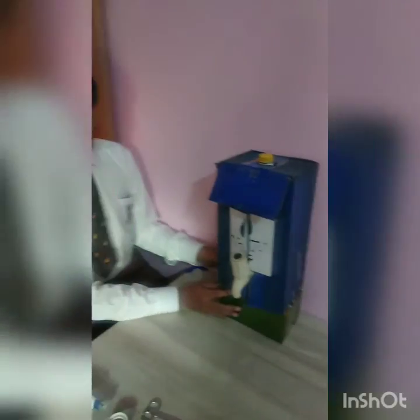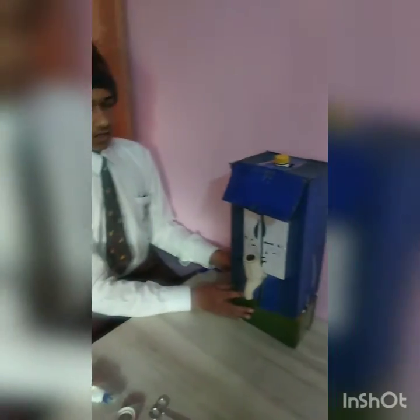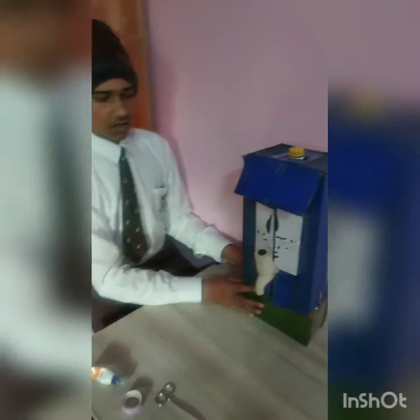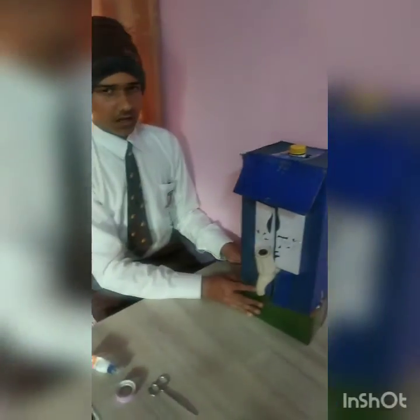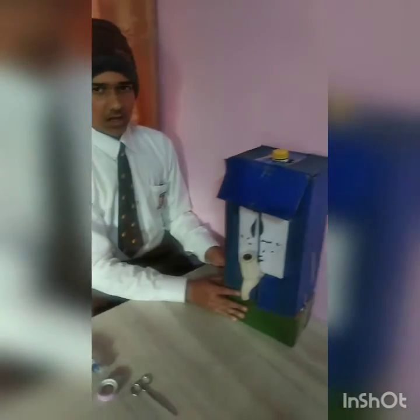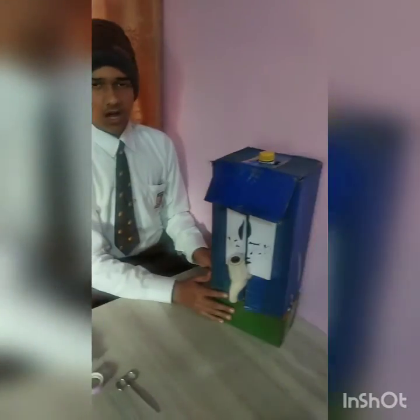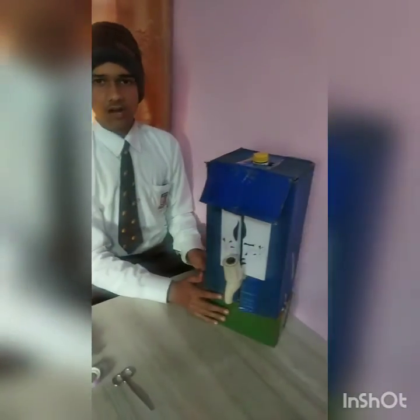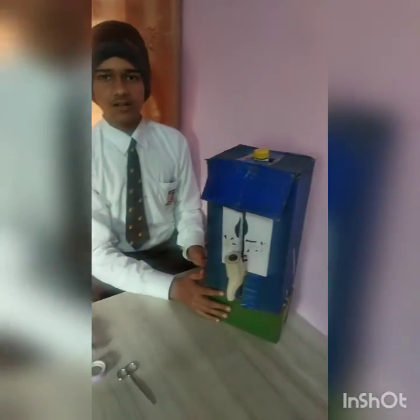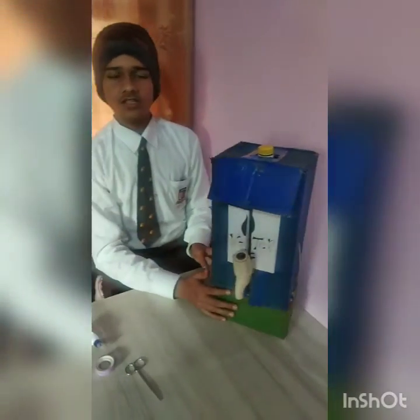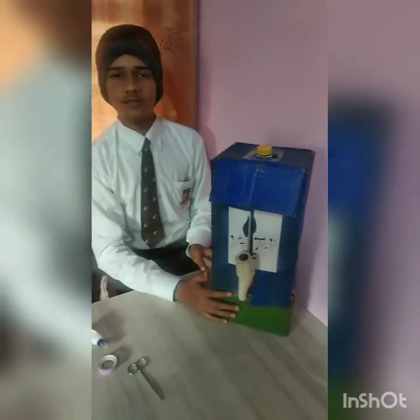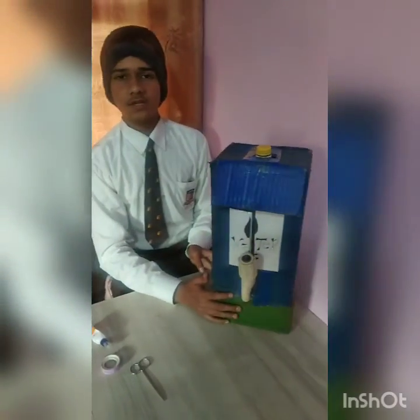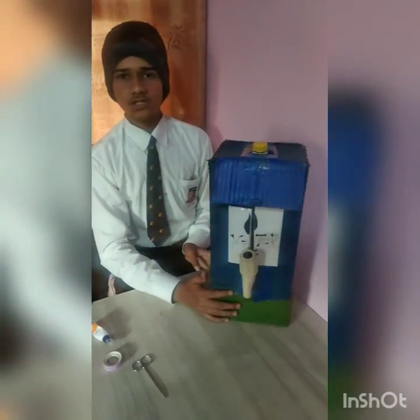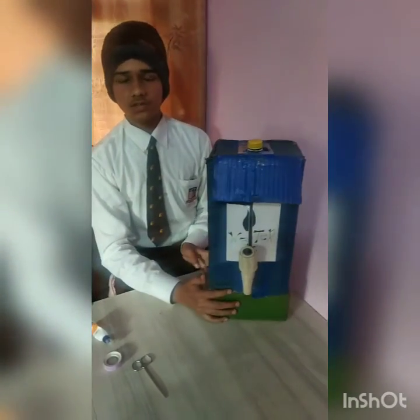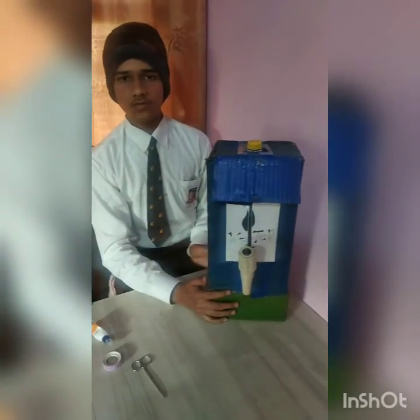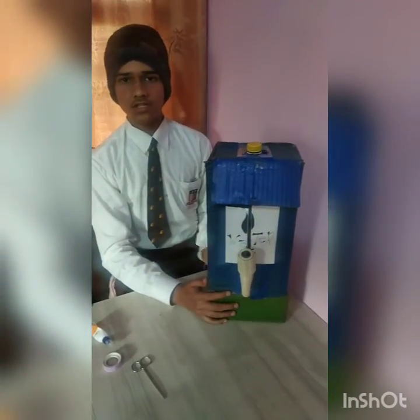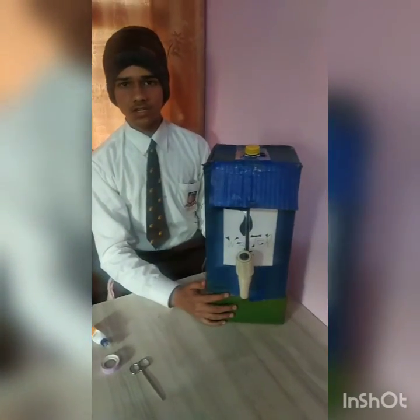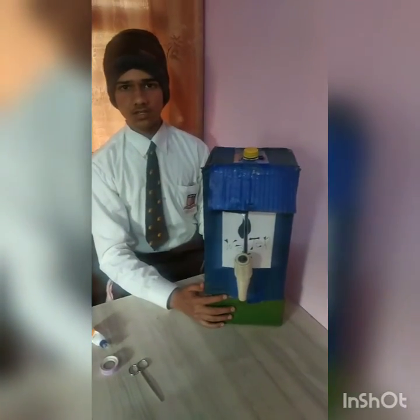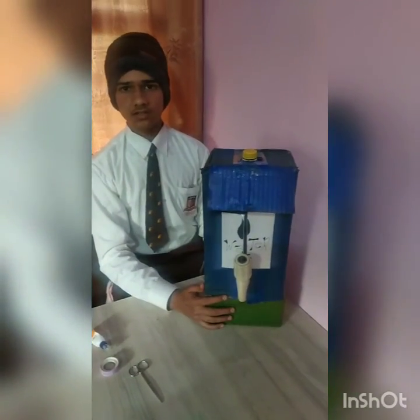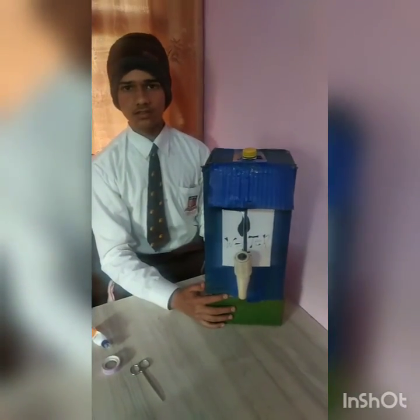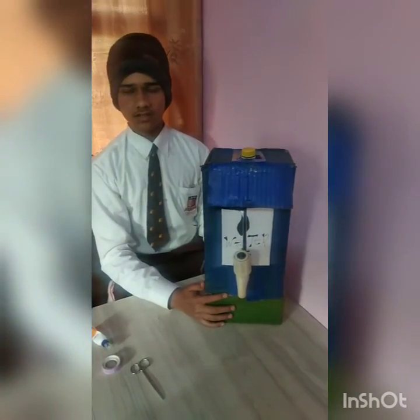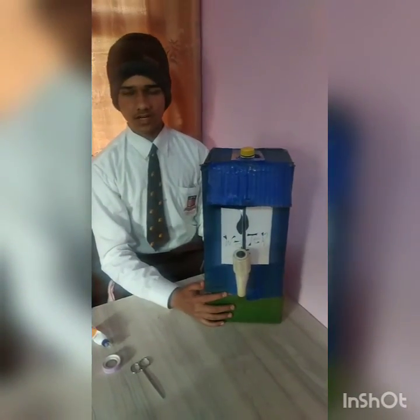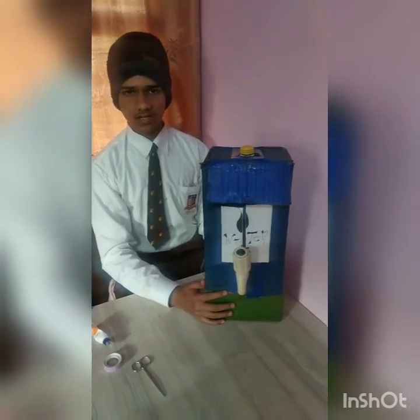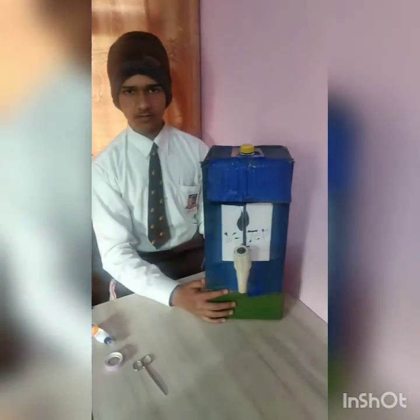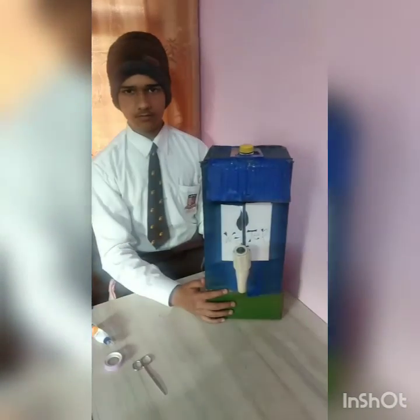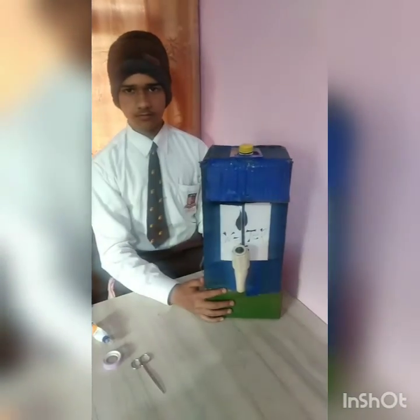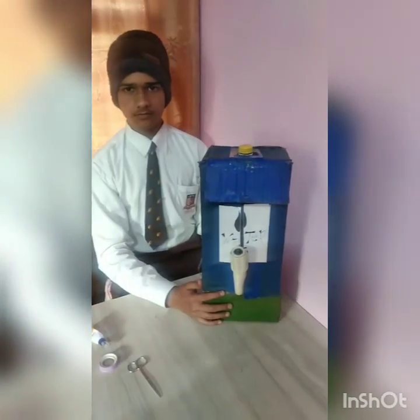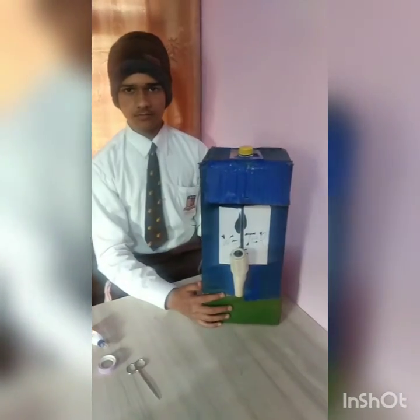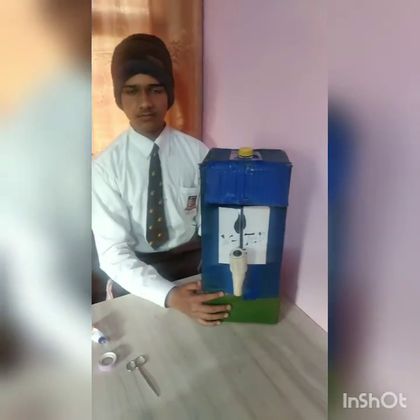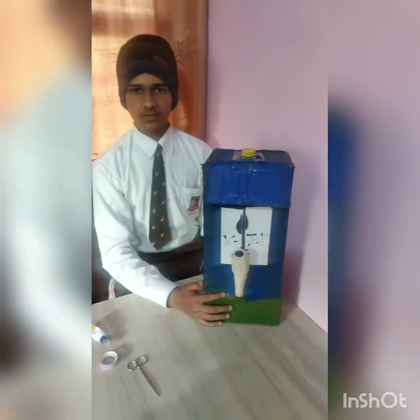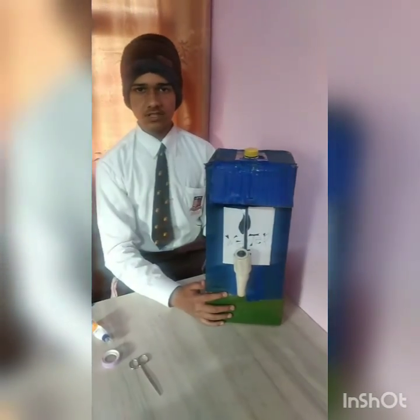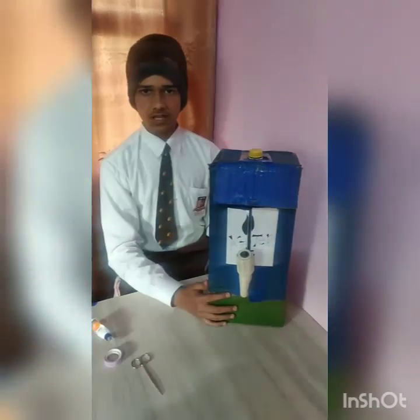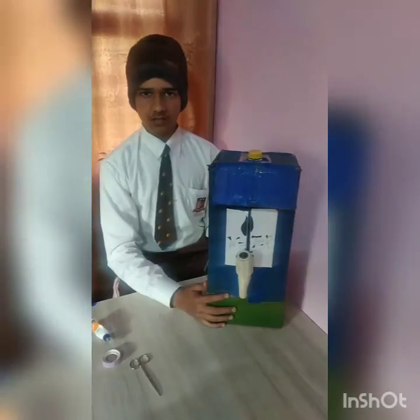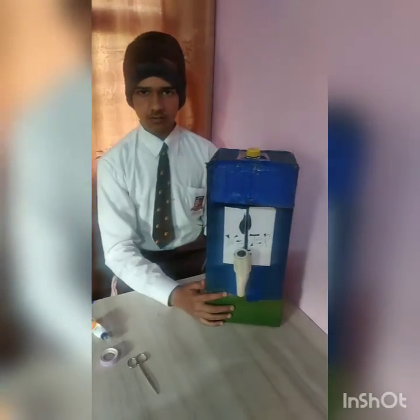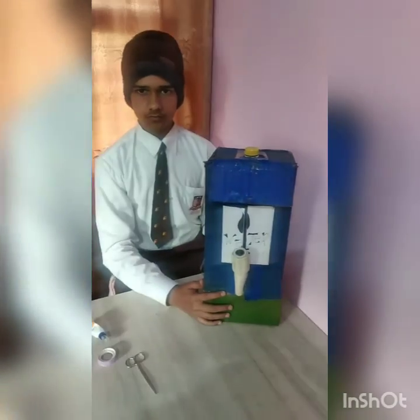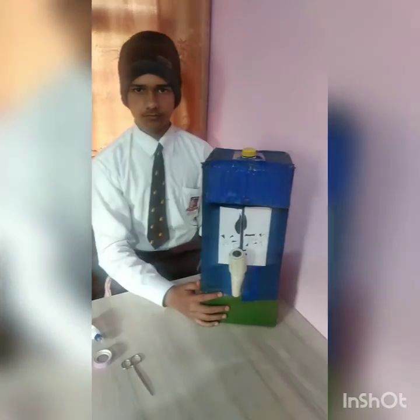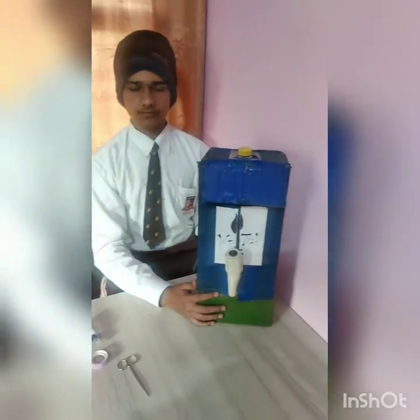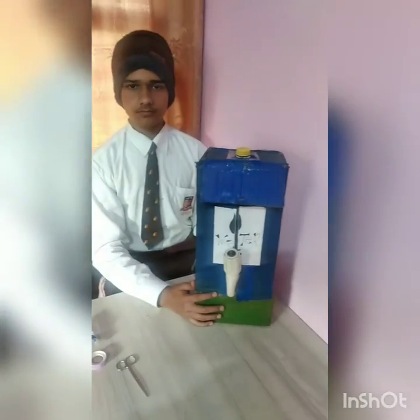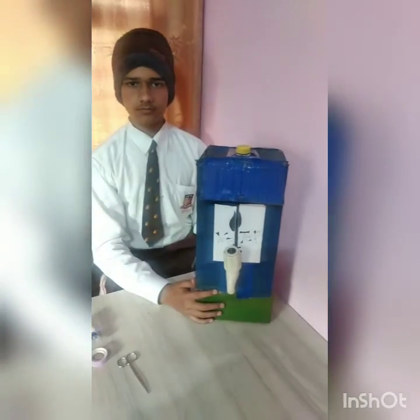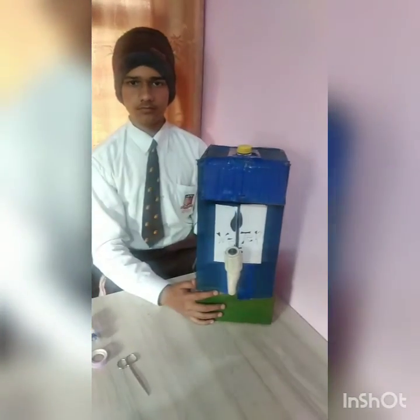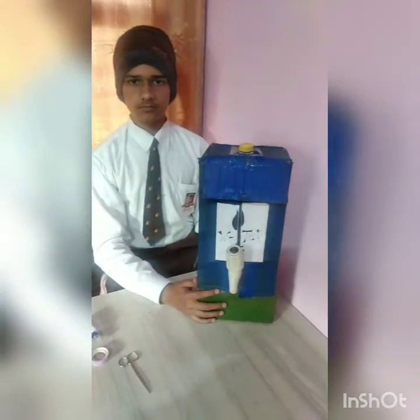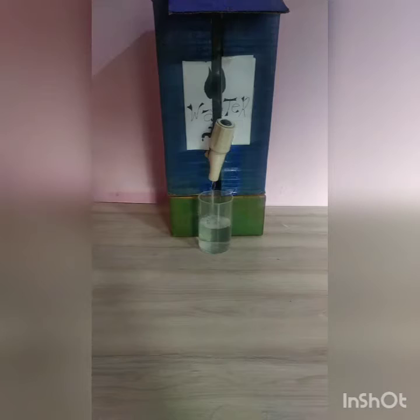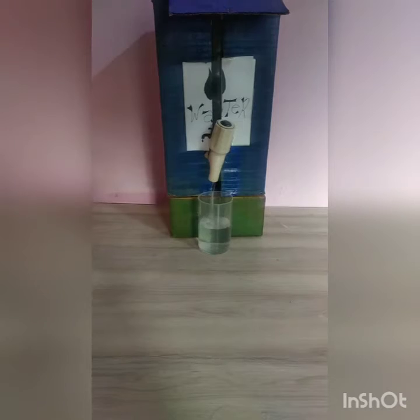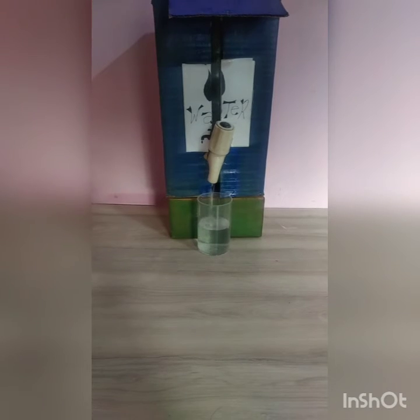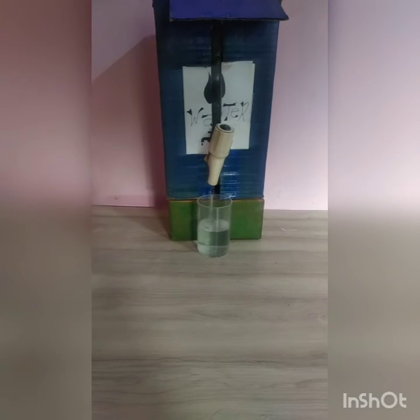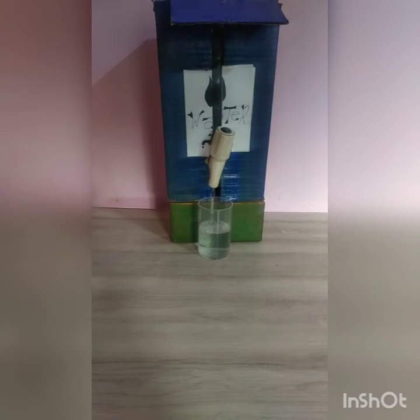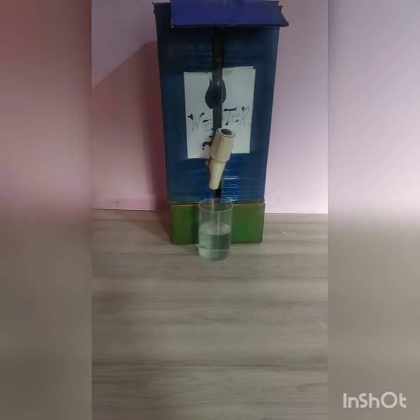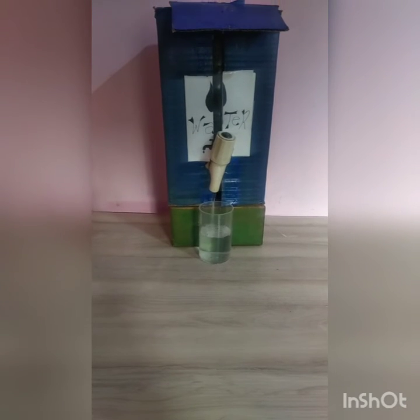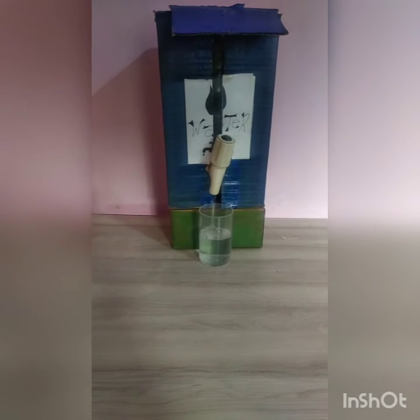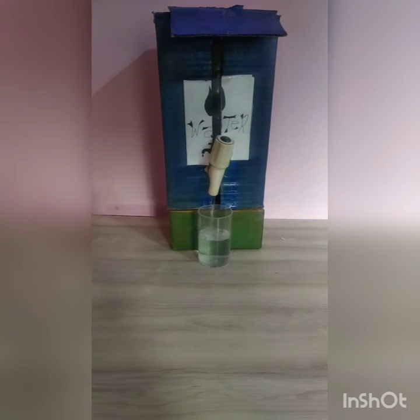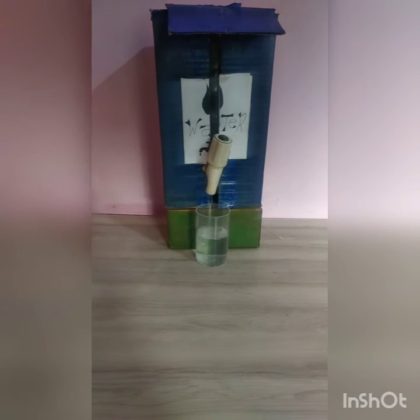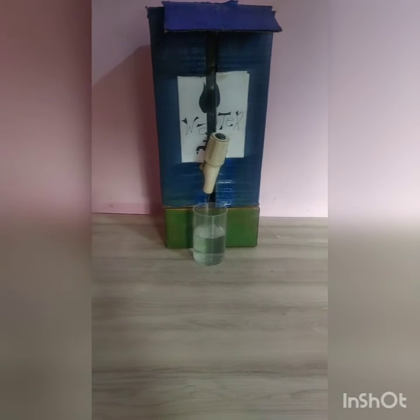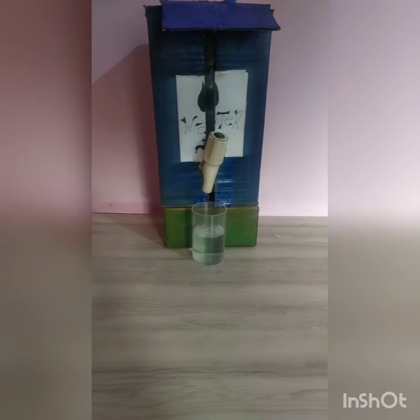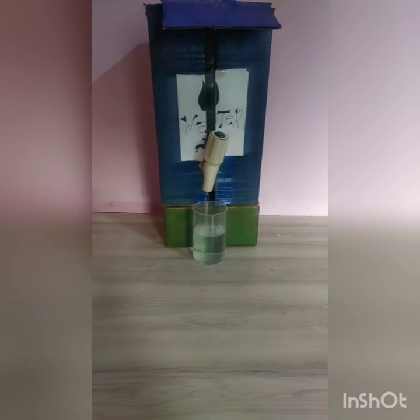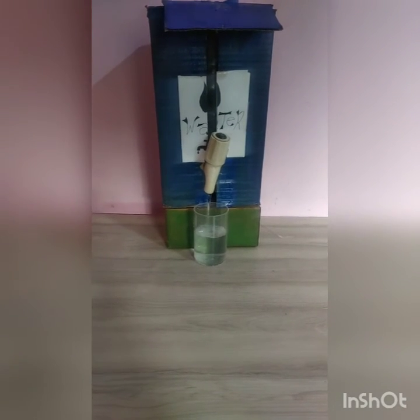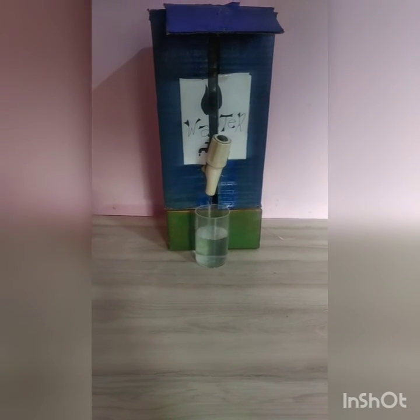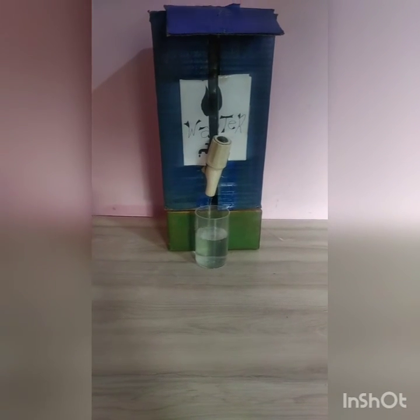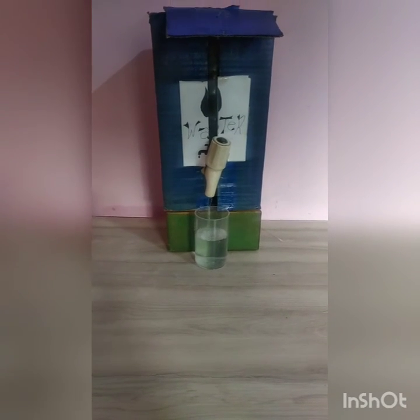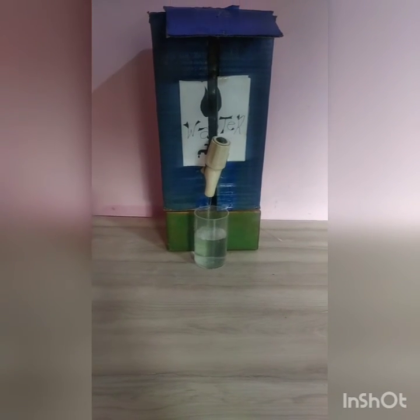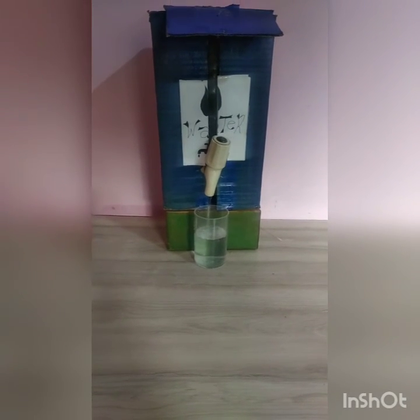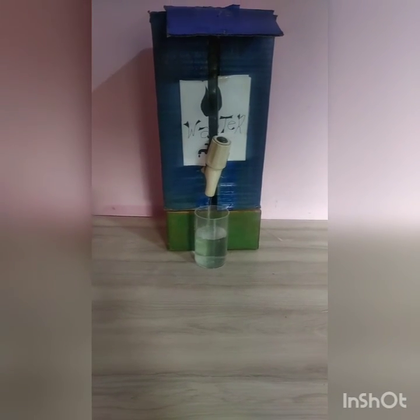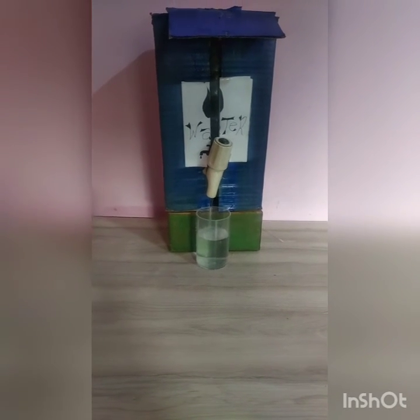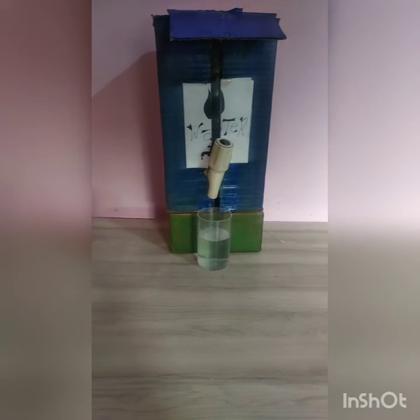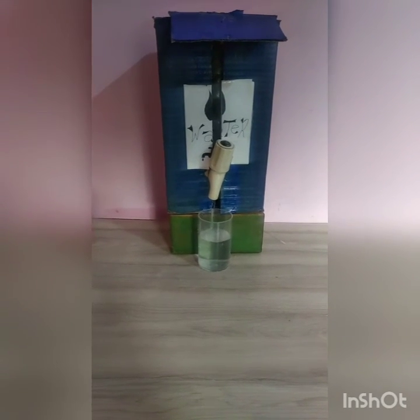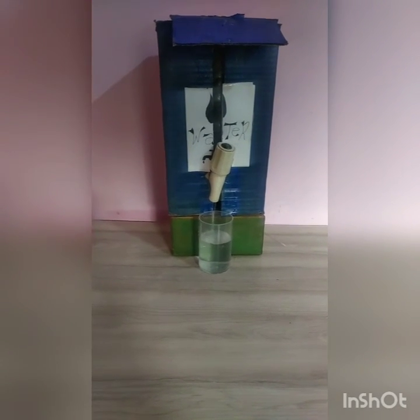Our dispenser machine is ready. Thank you.